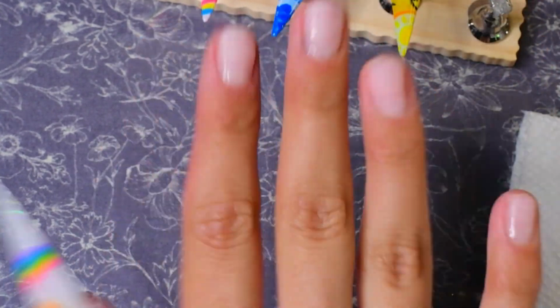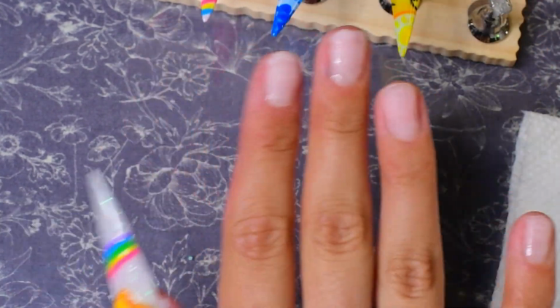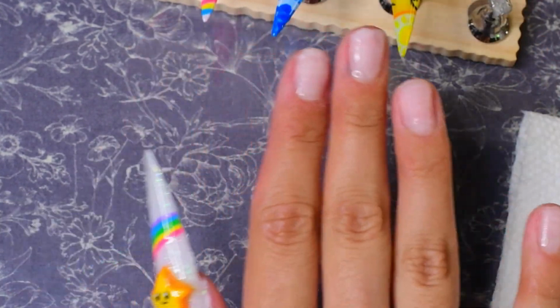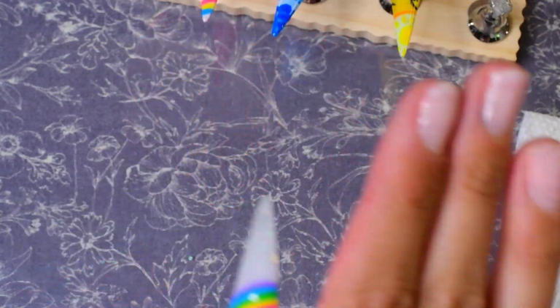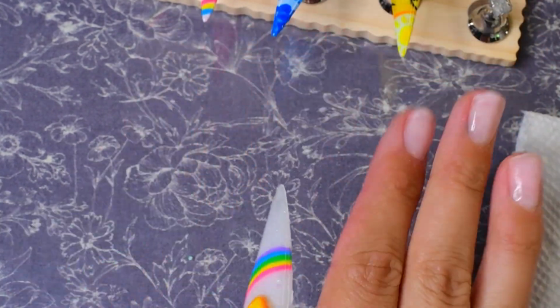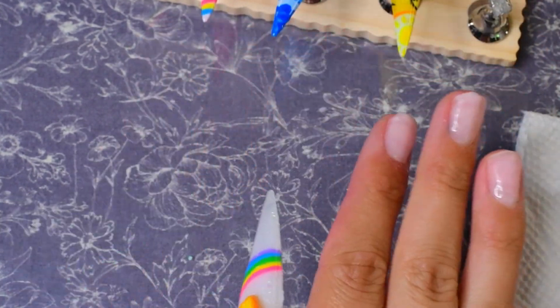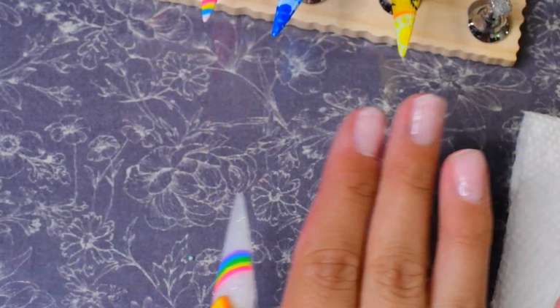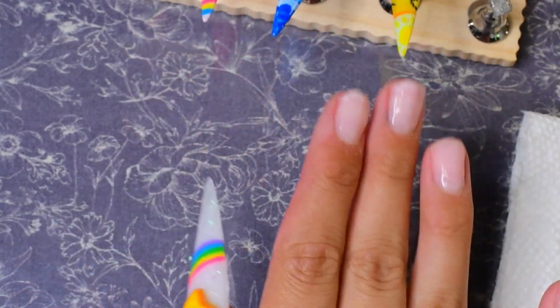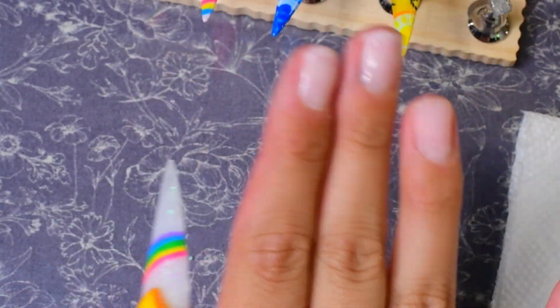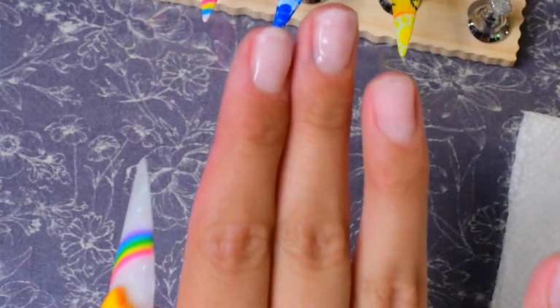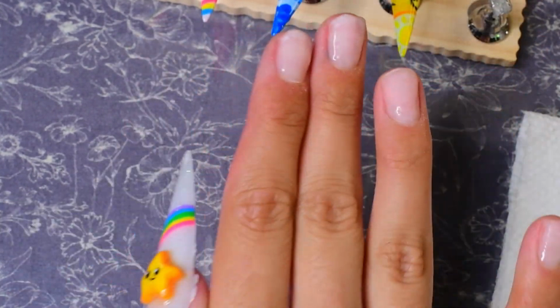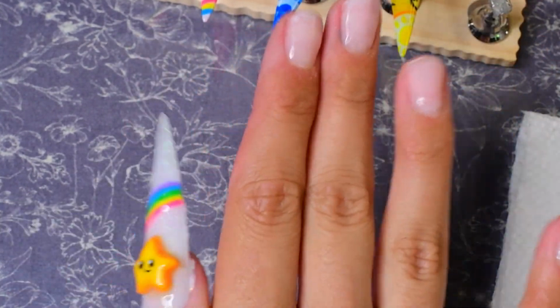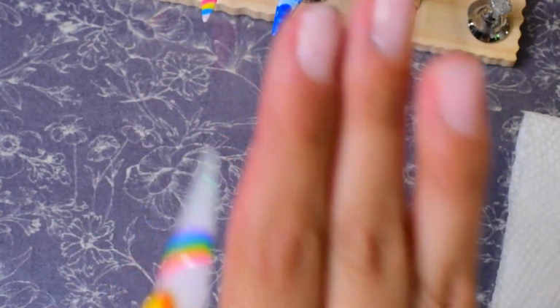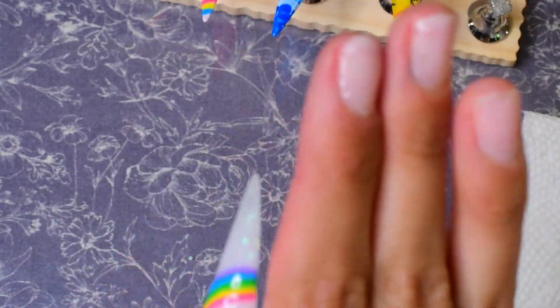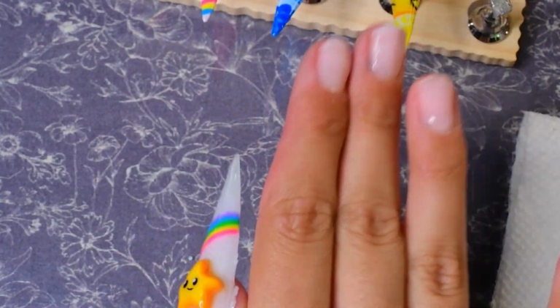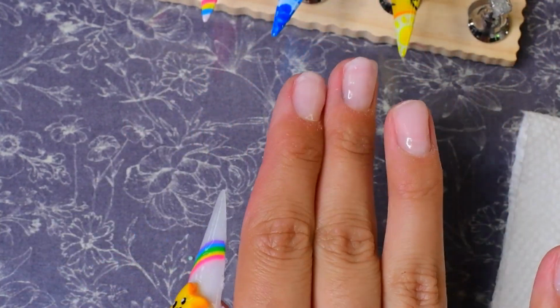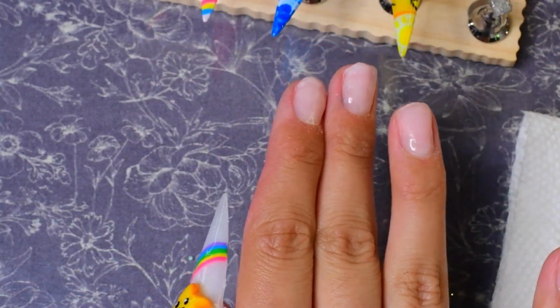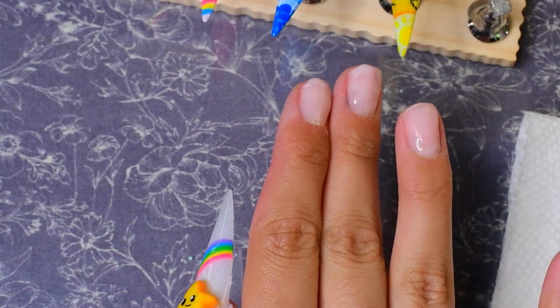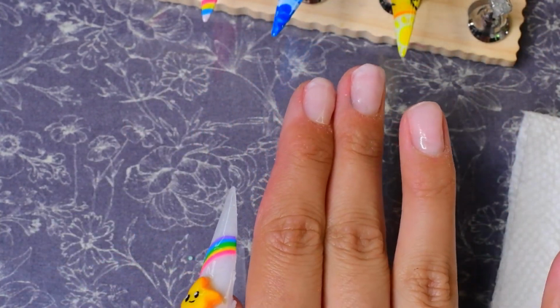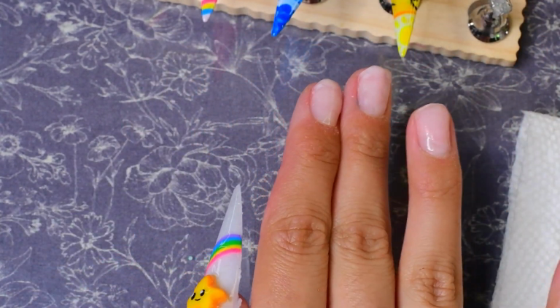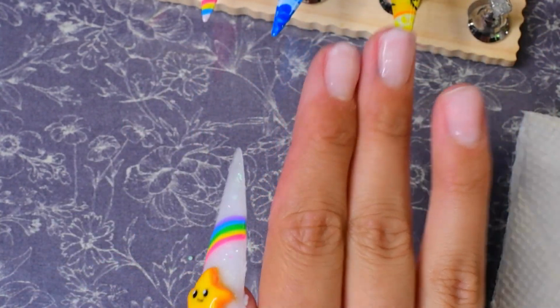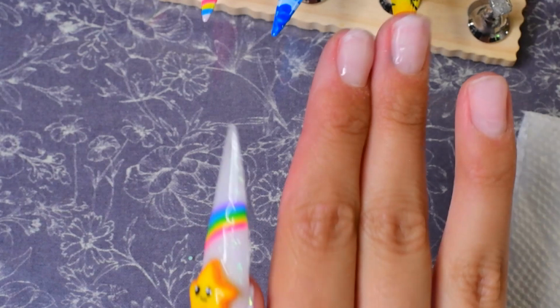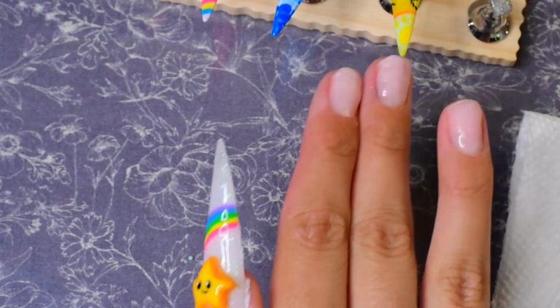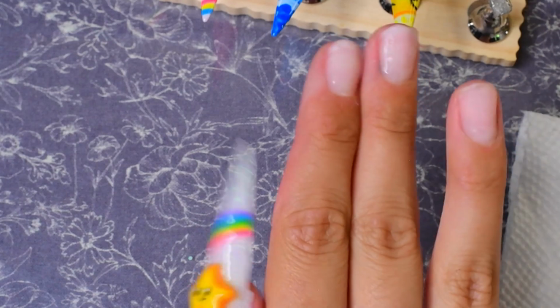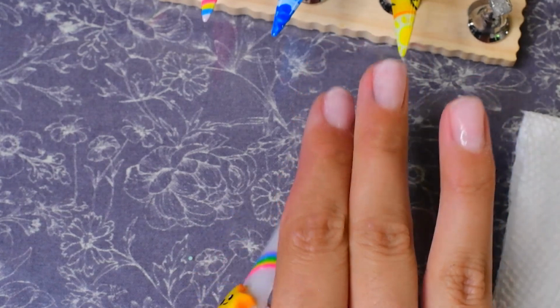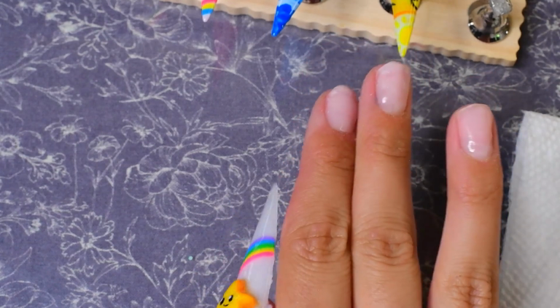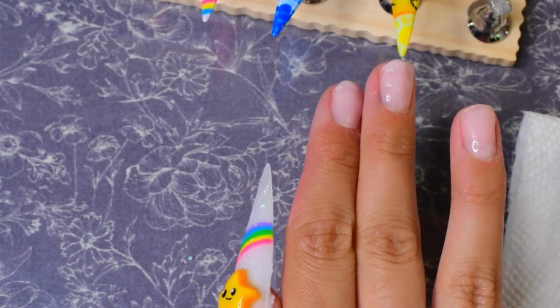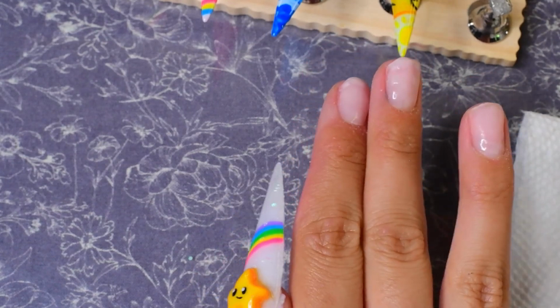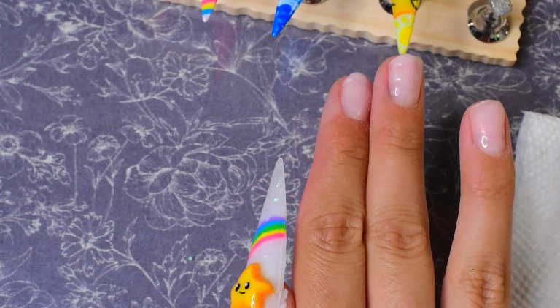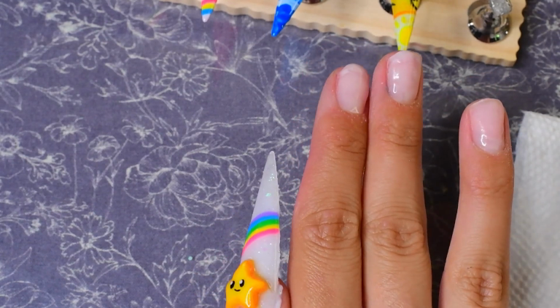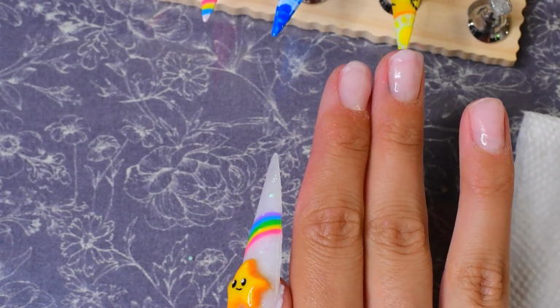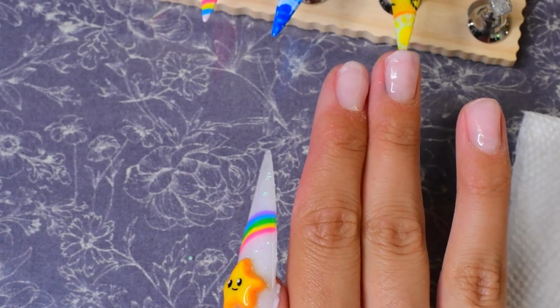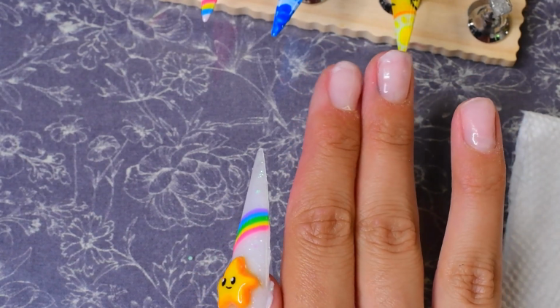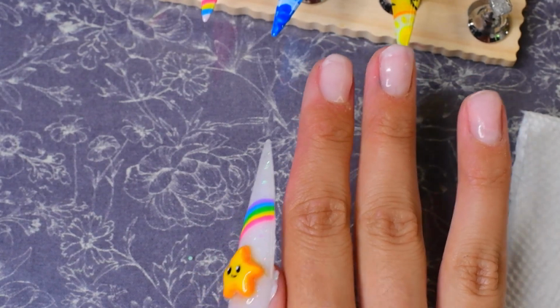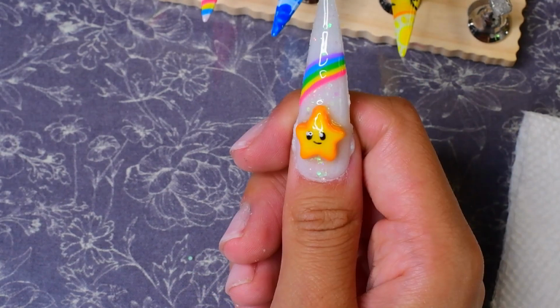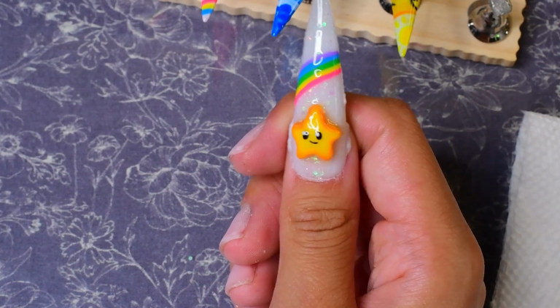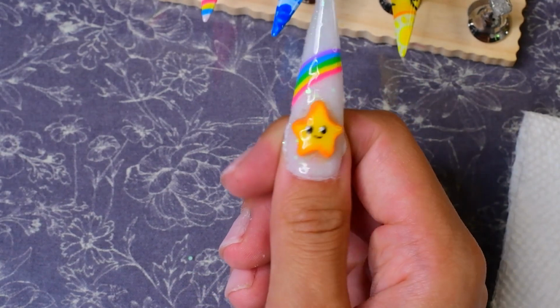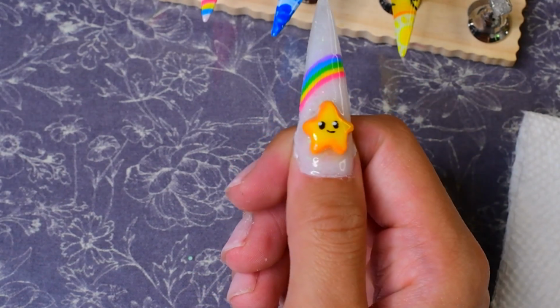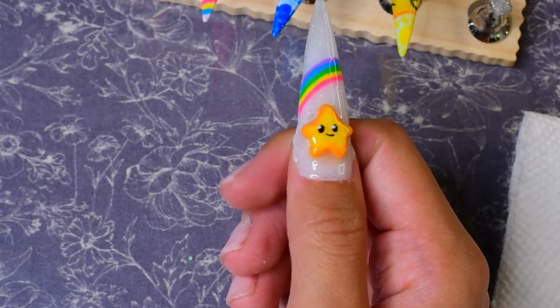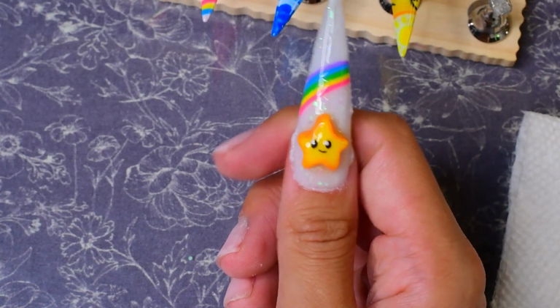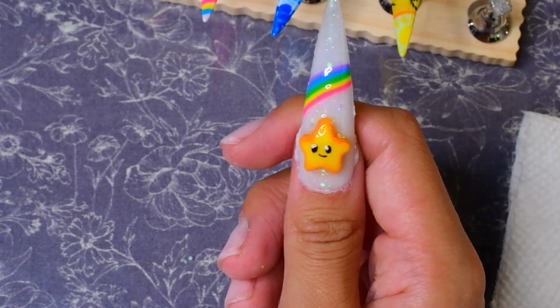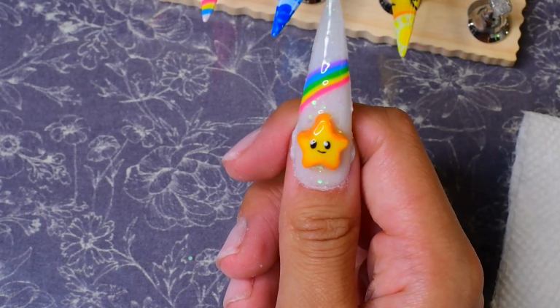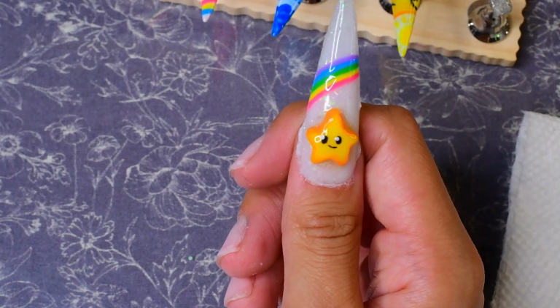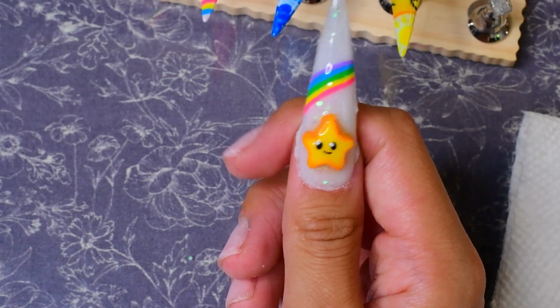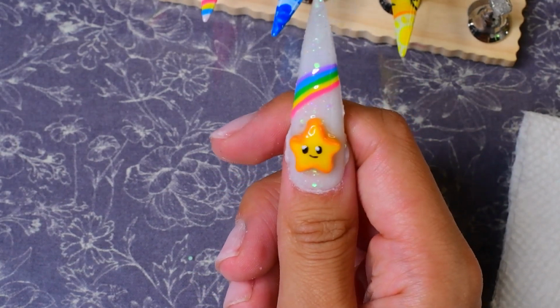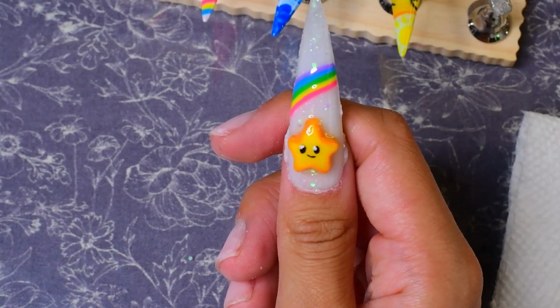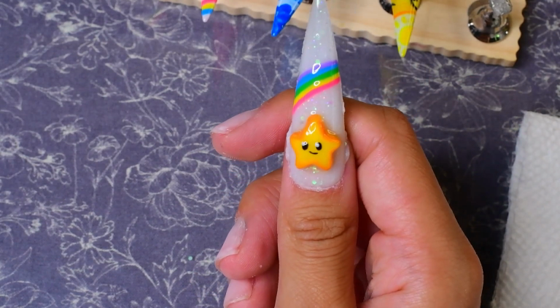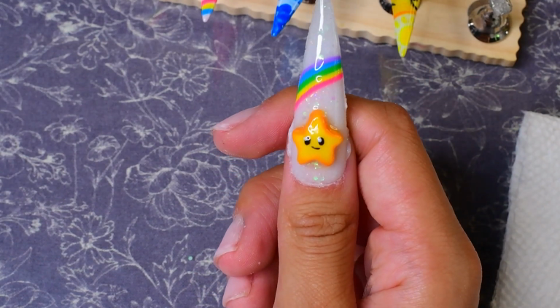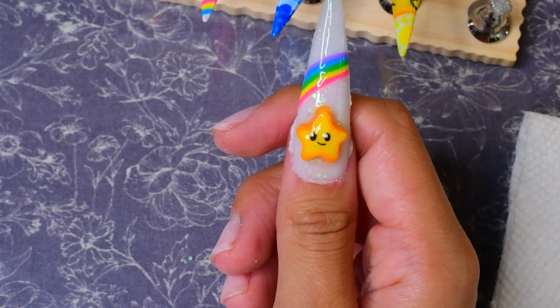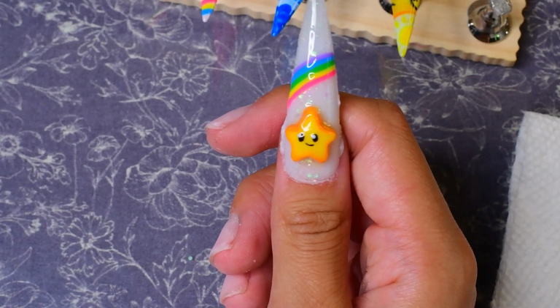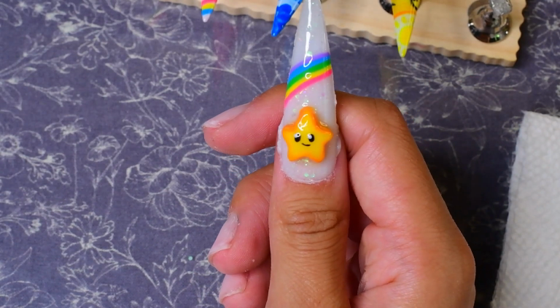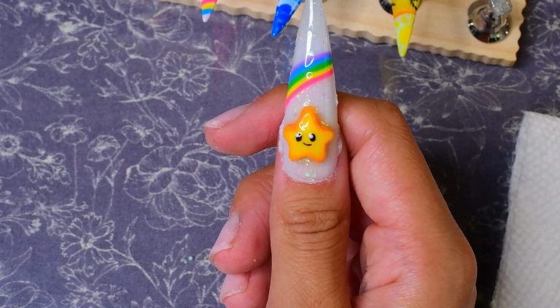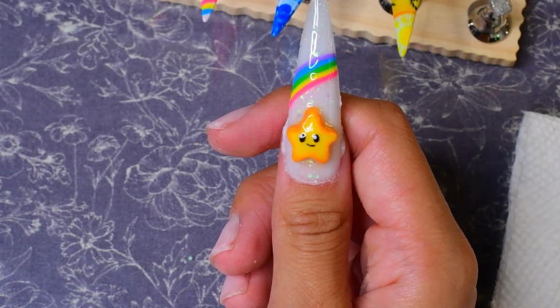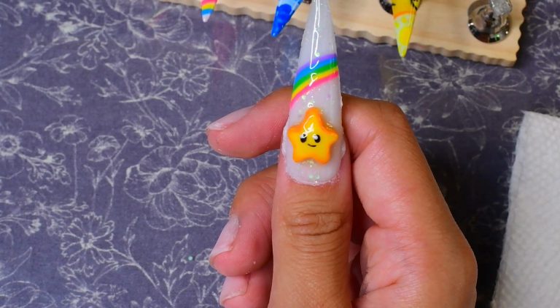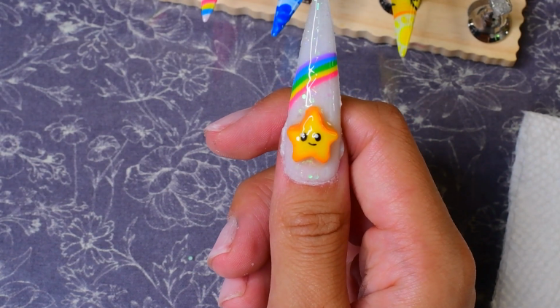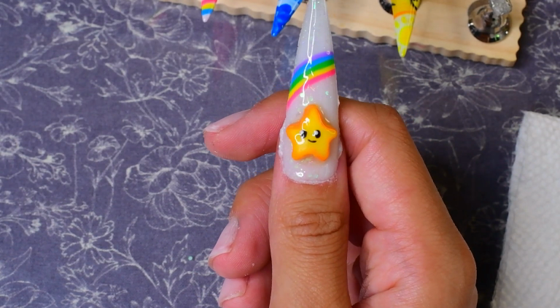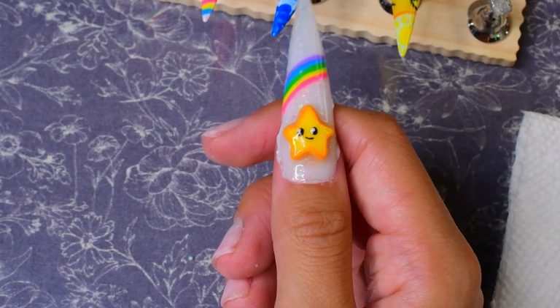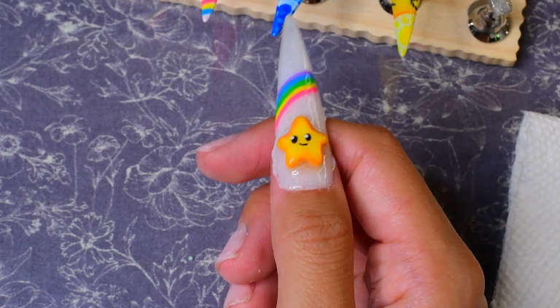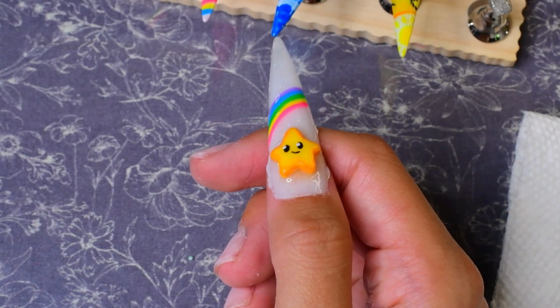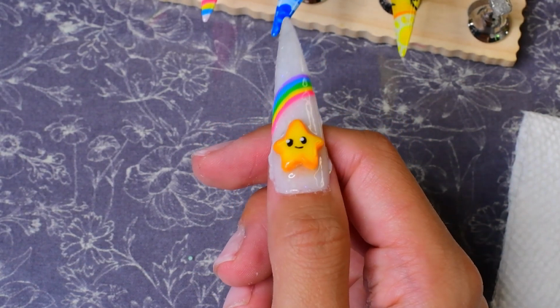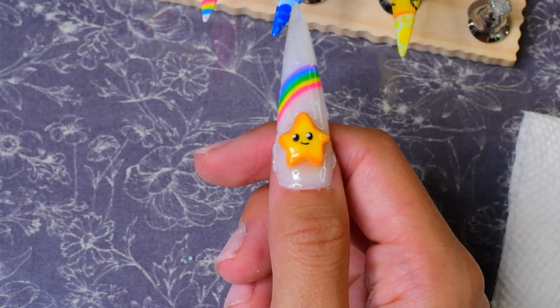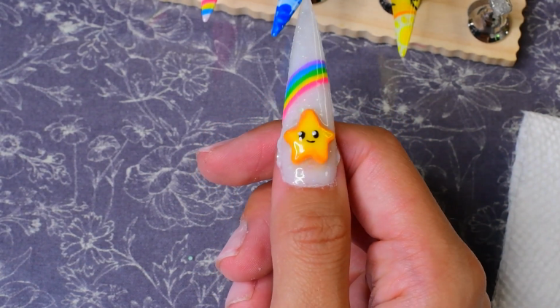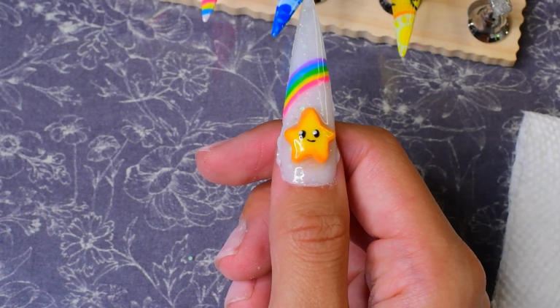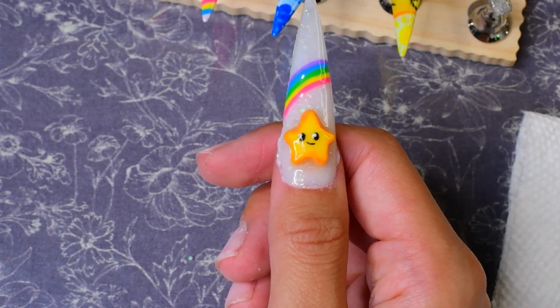Let me just do that exact same thing to get the rest of these nails on because then I want to add a few little charms.